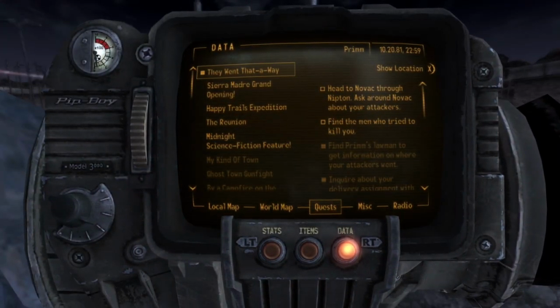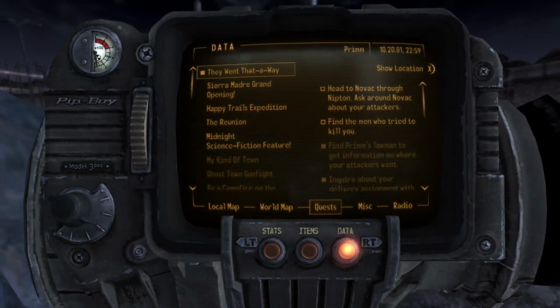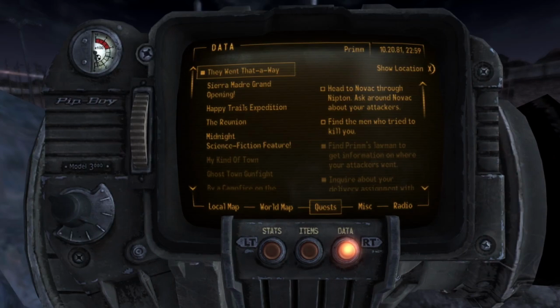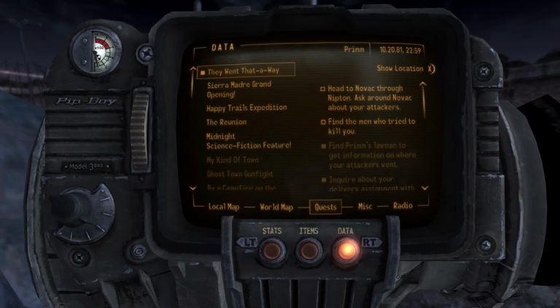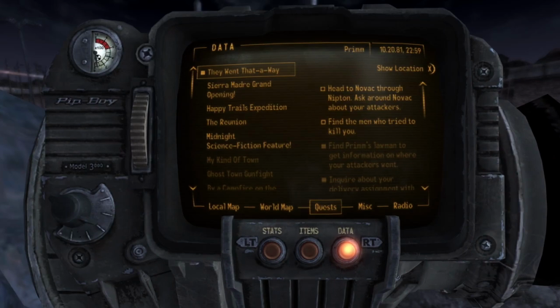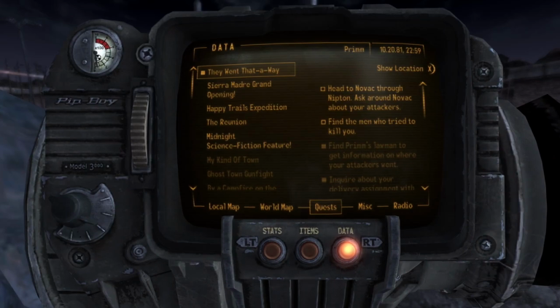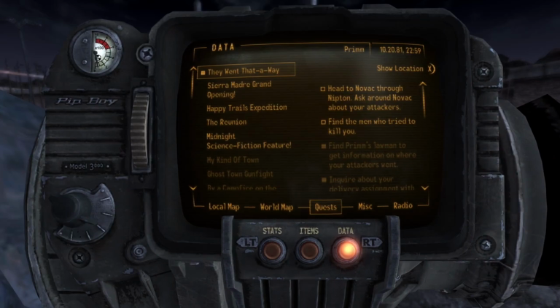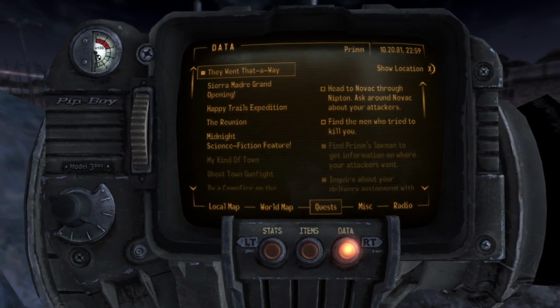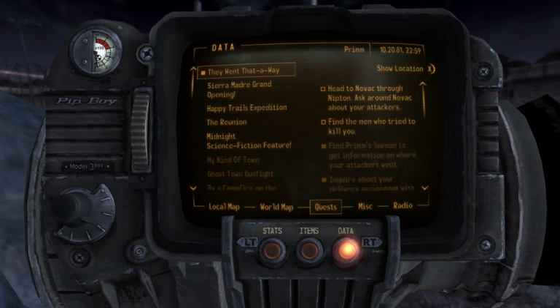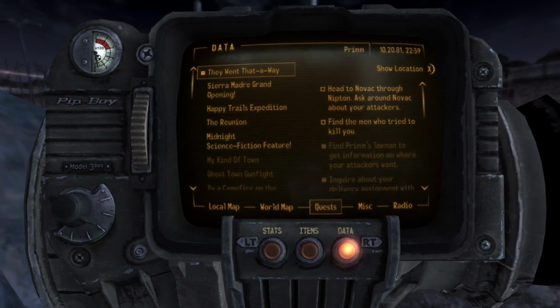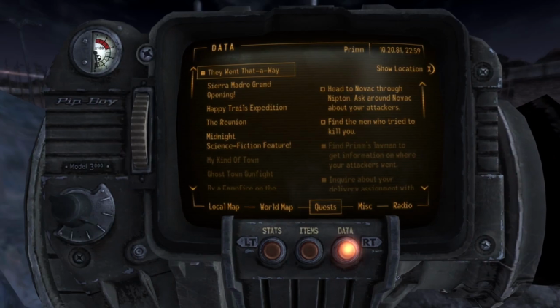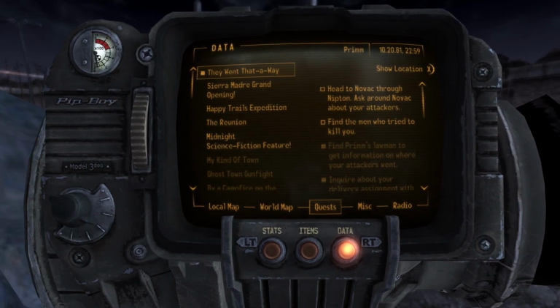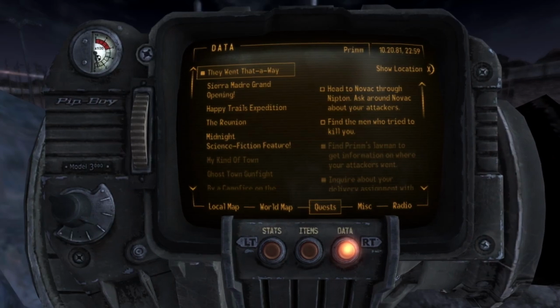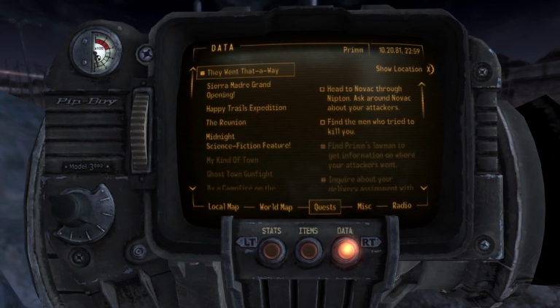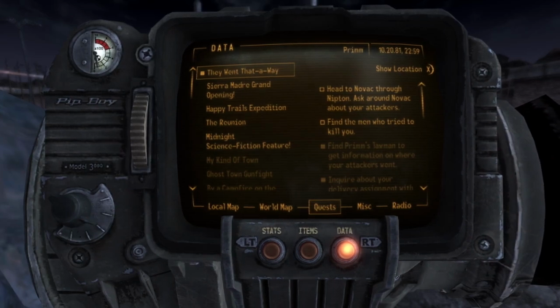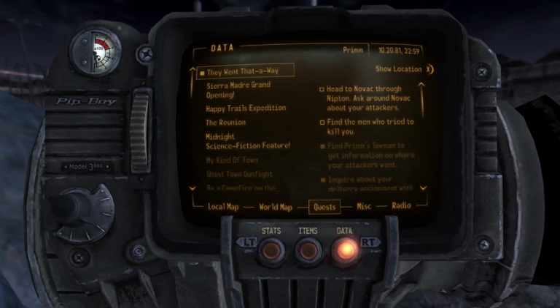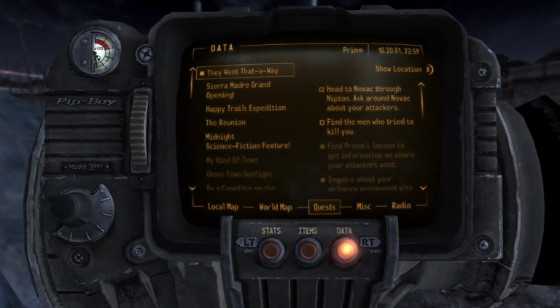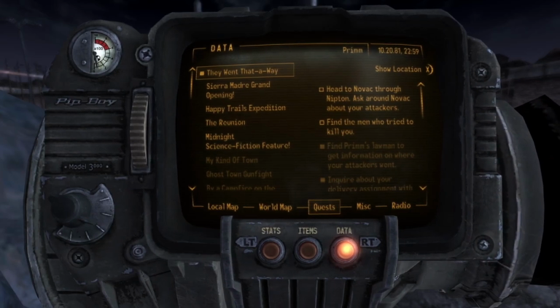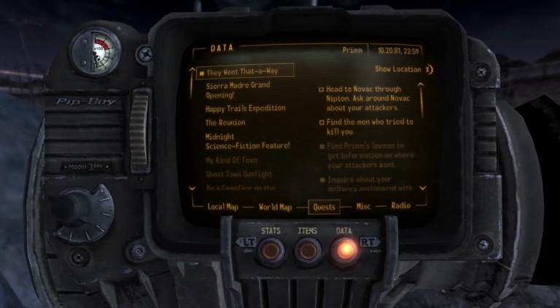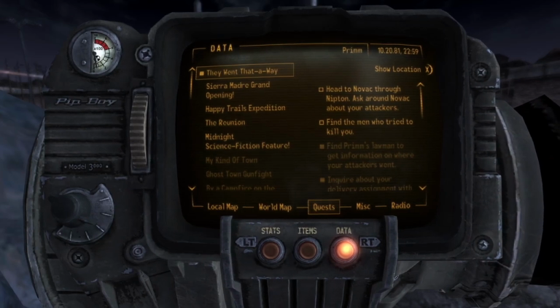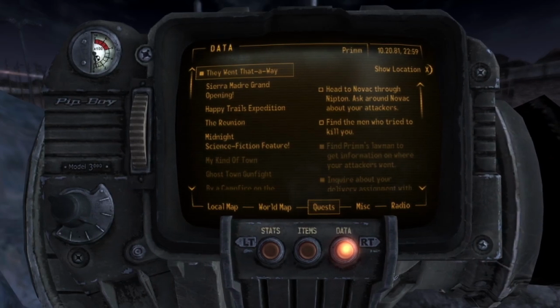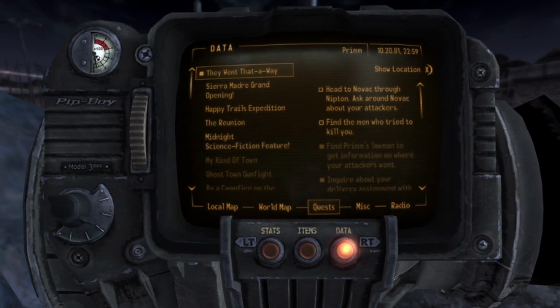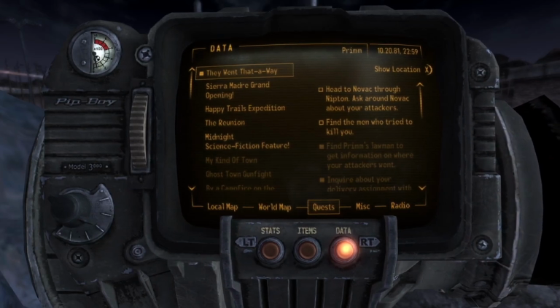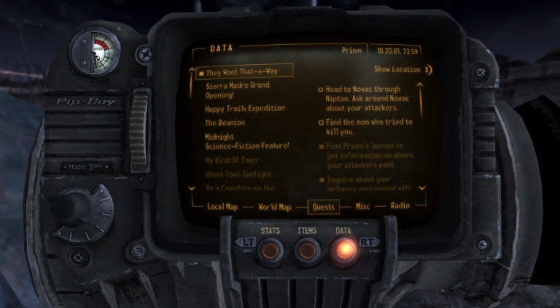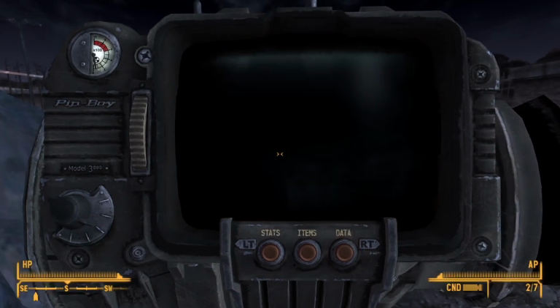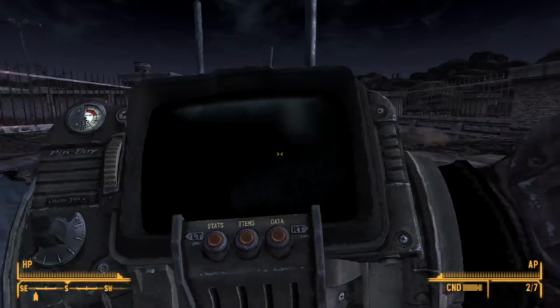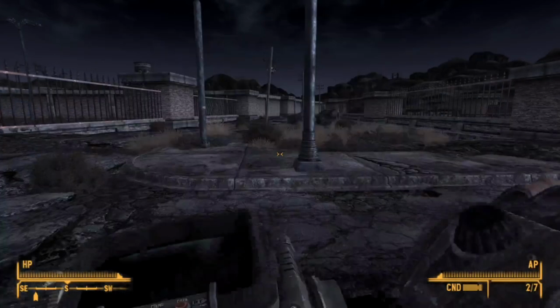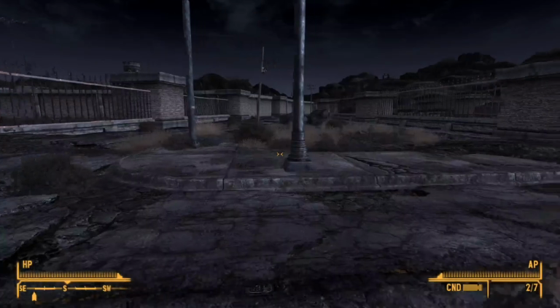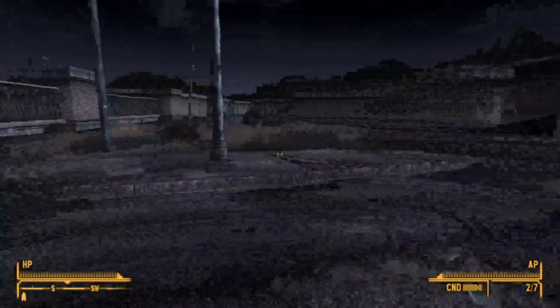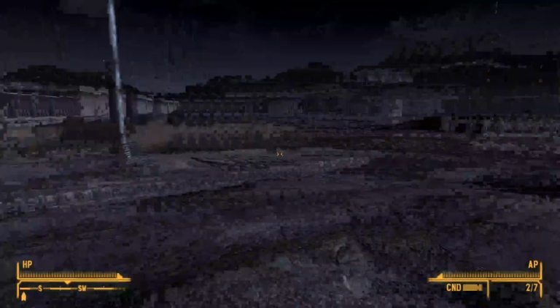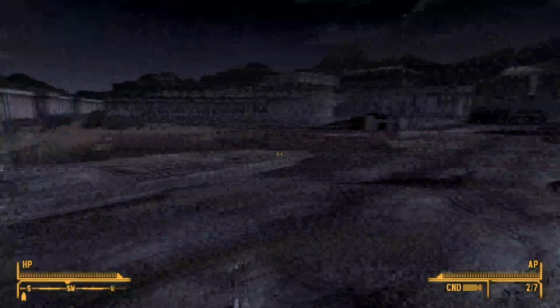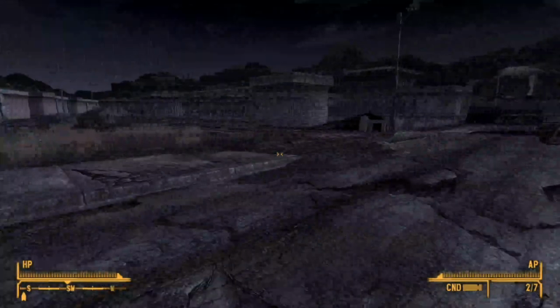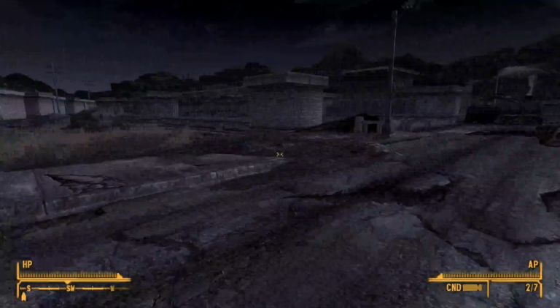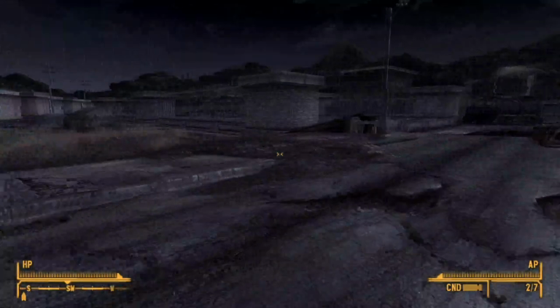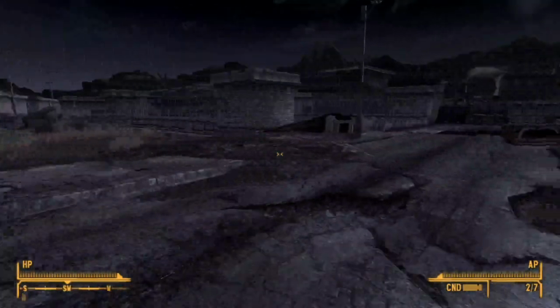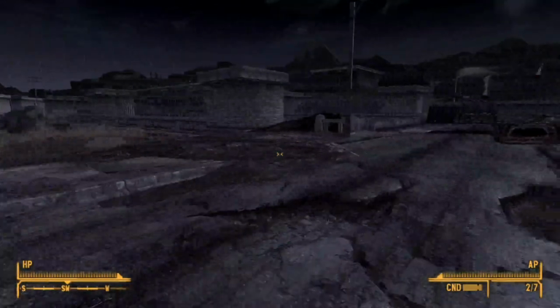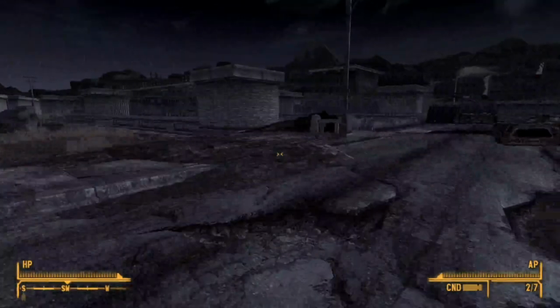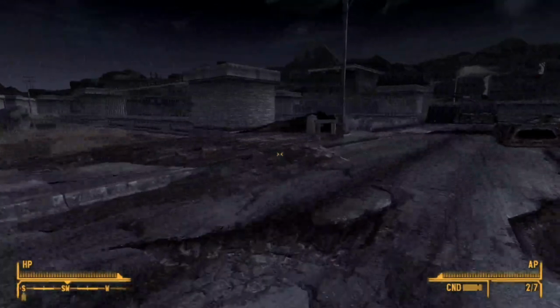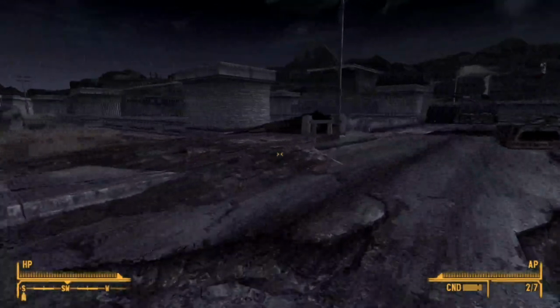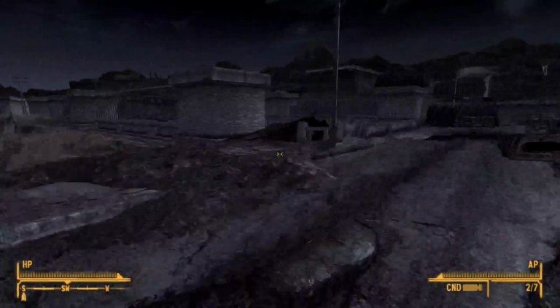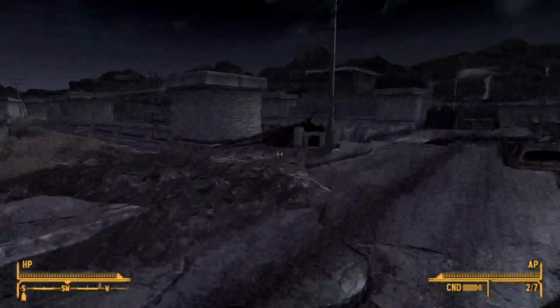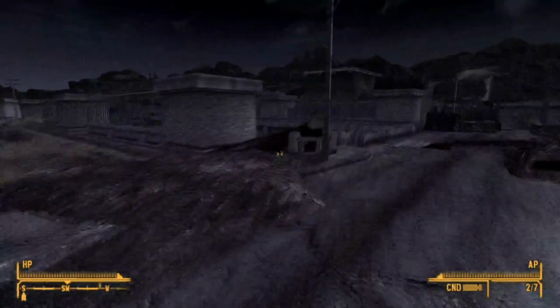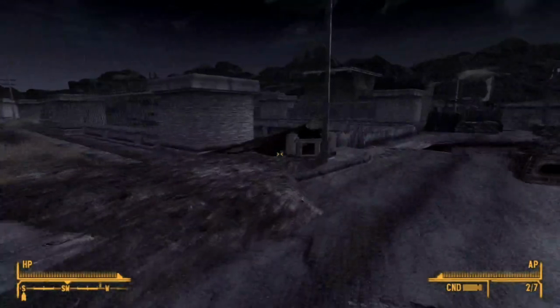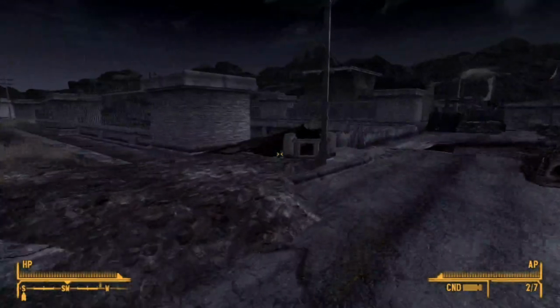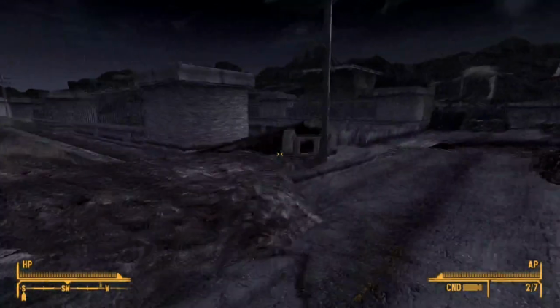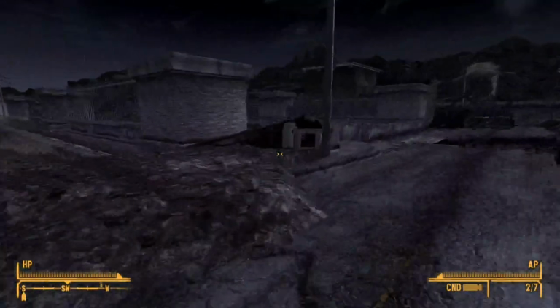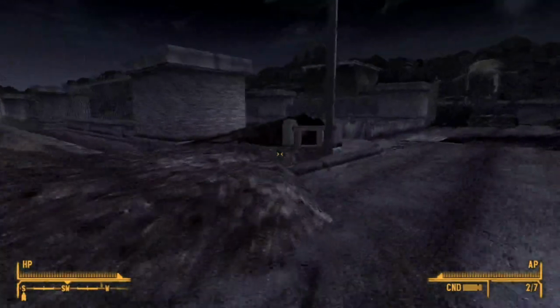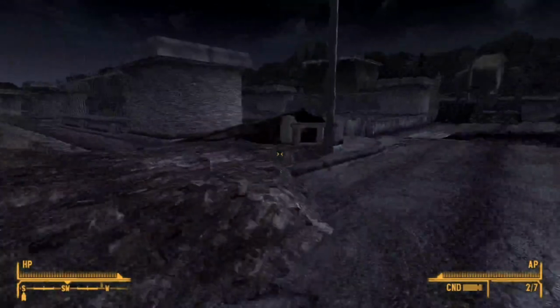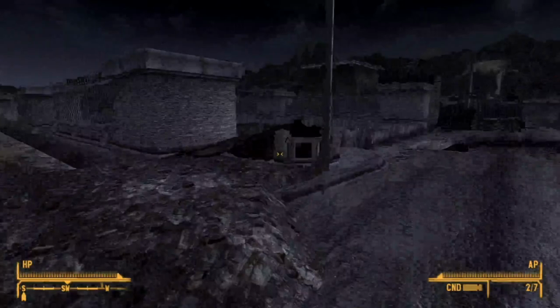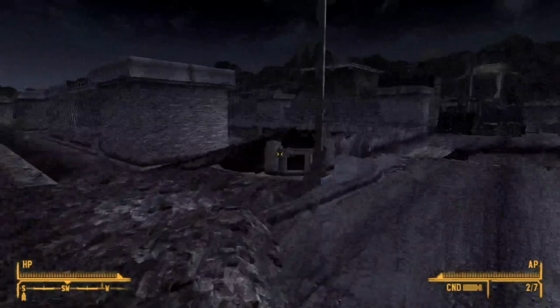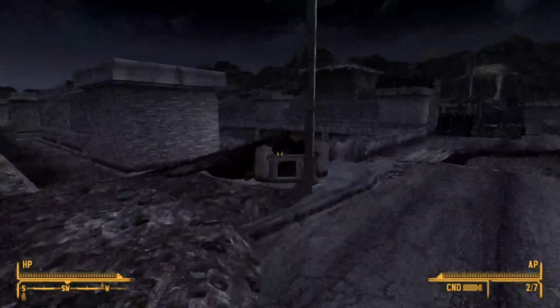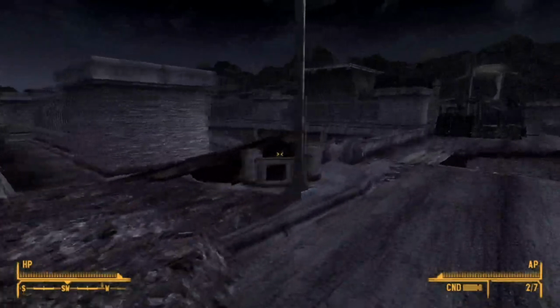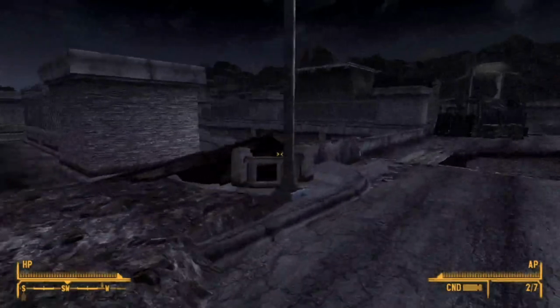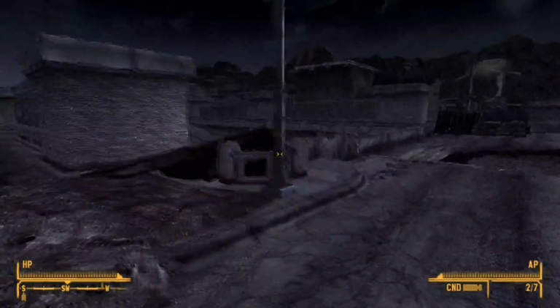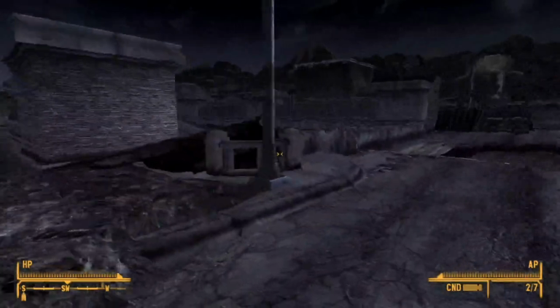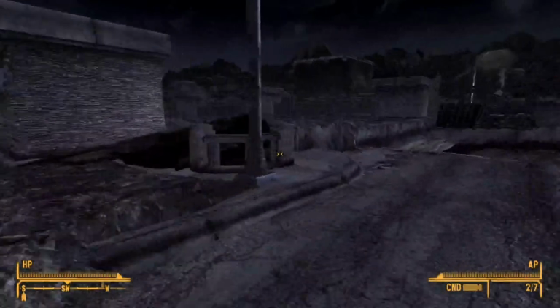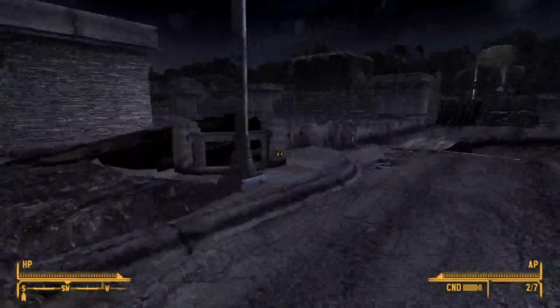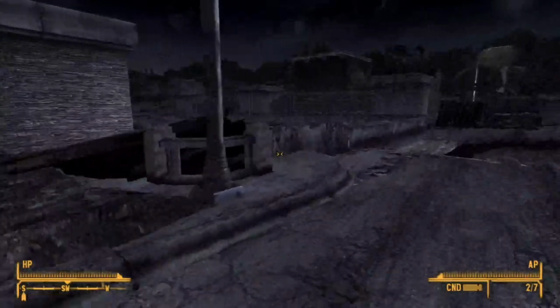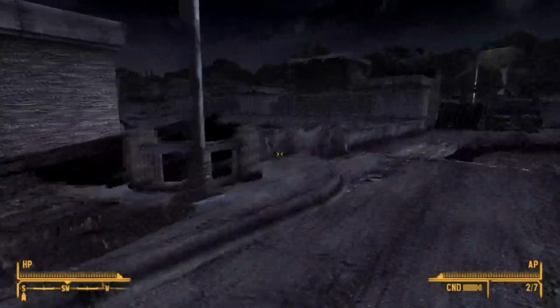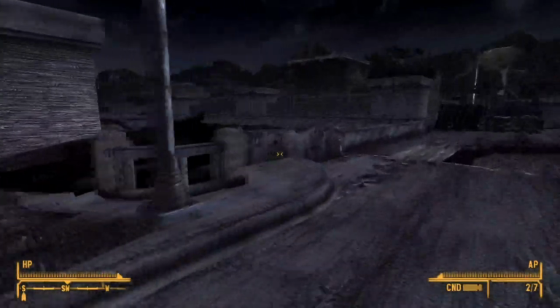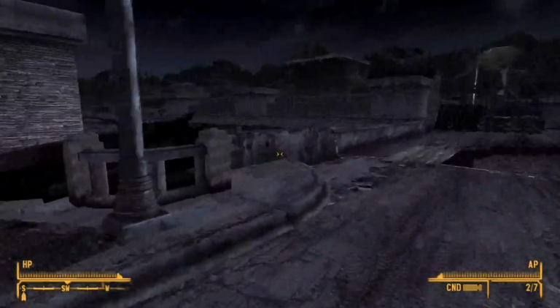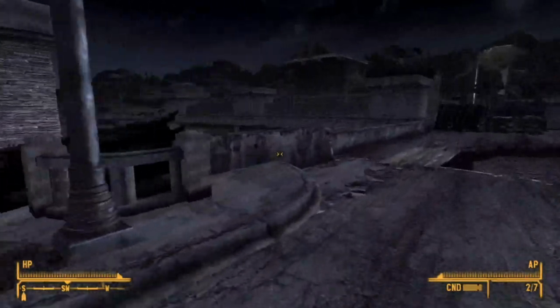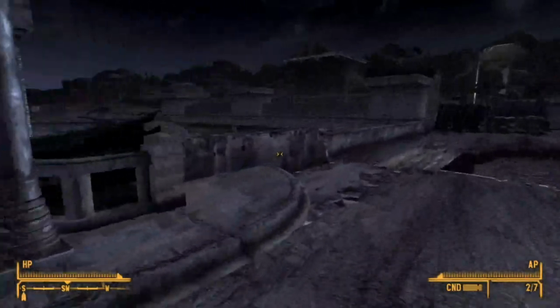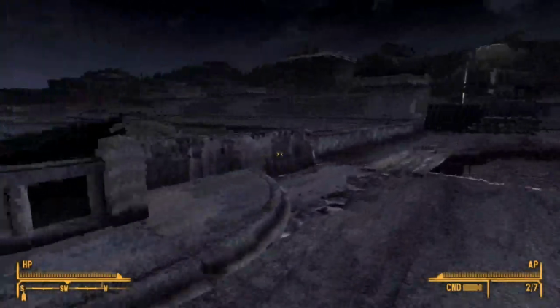Head to Novak through Nipton. Ask around Novak about your attackers. I'm gonna follow the highway and head that way.